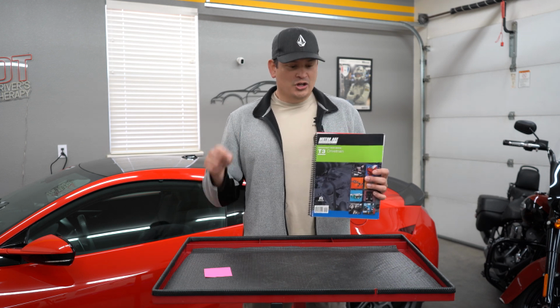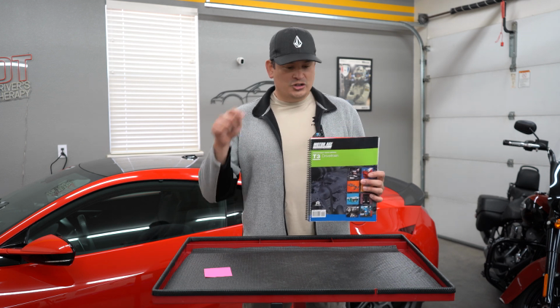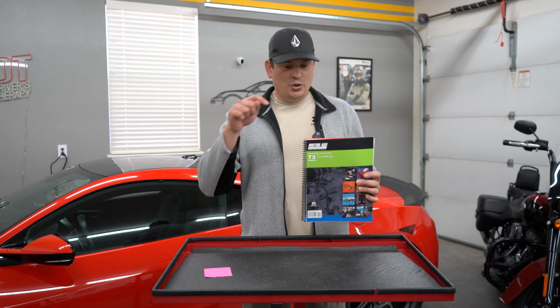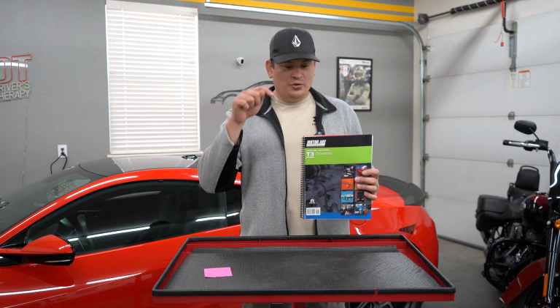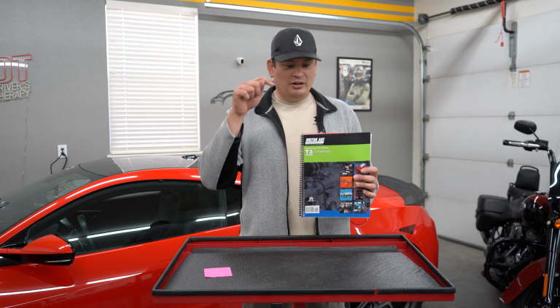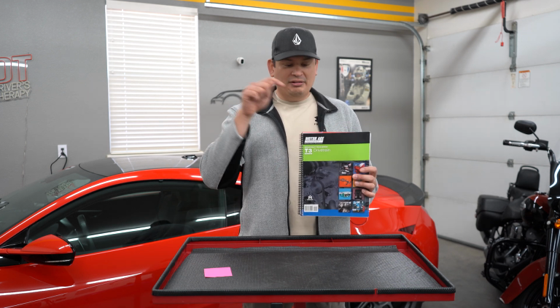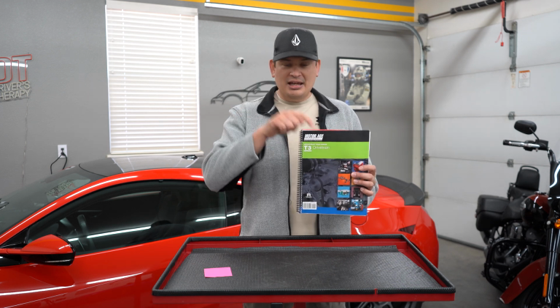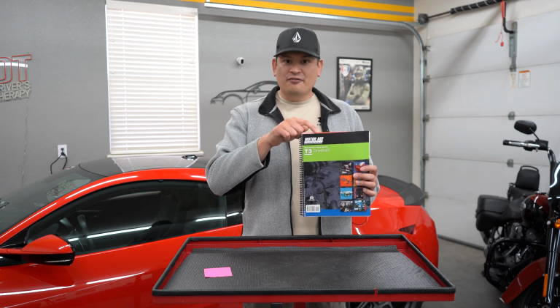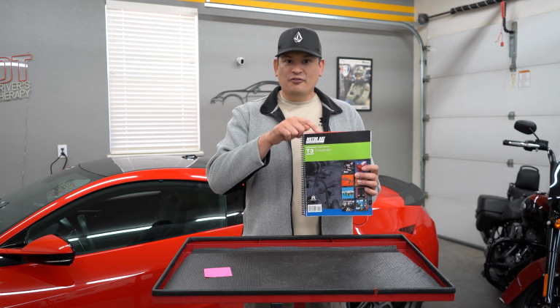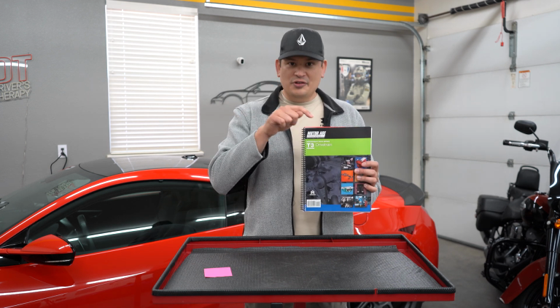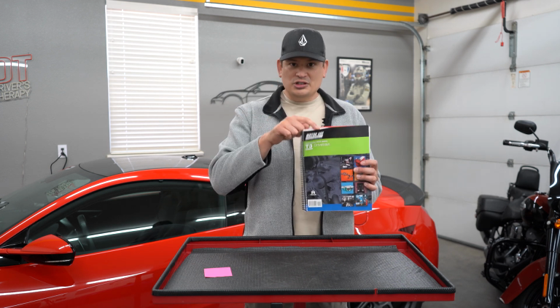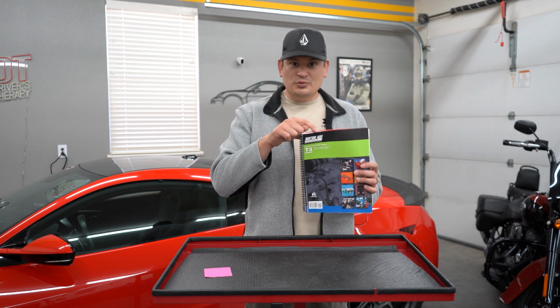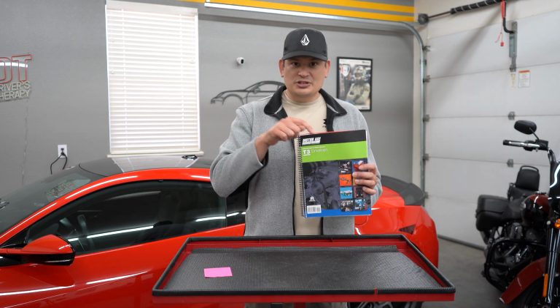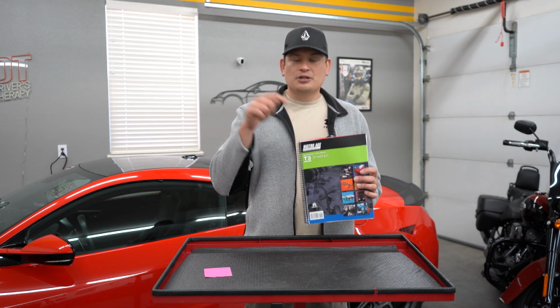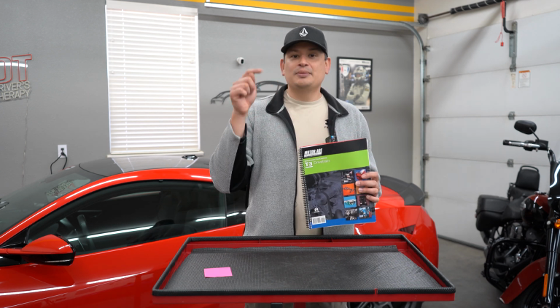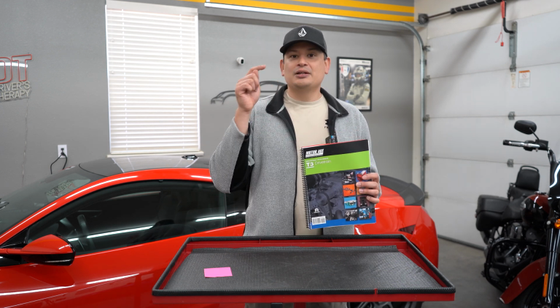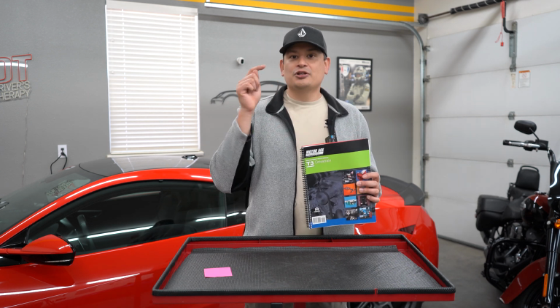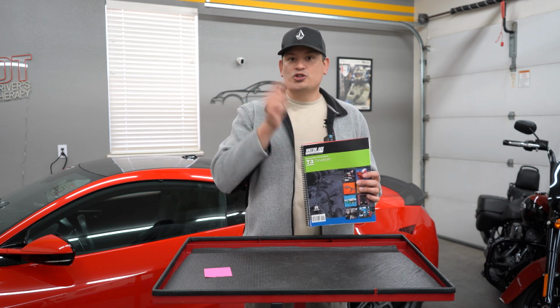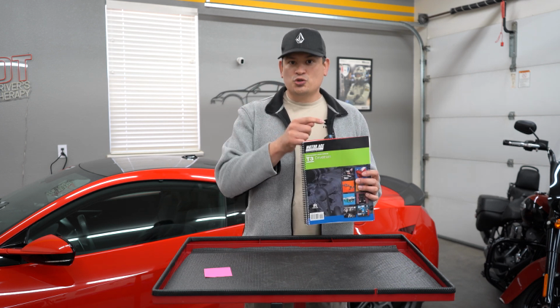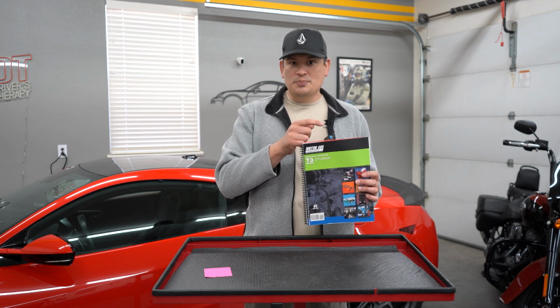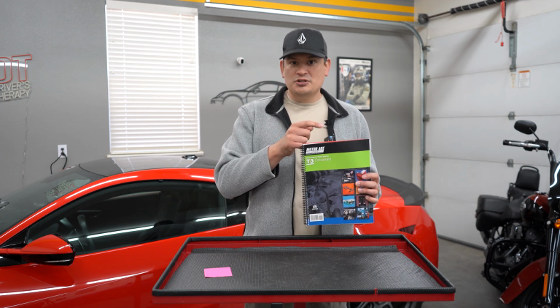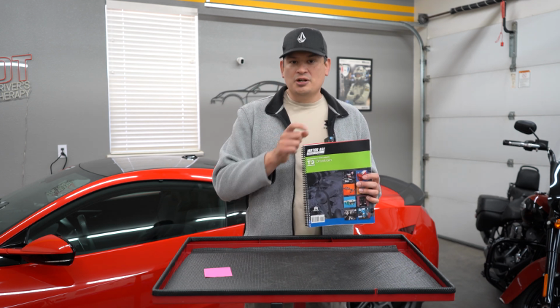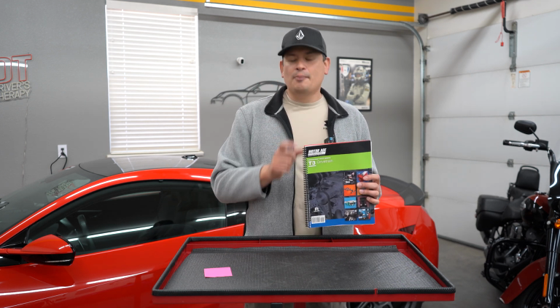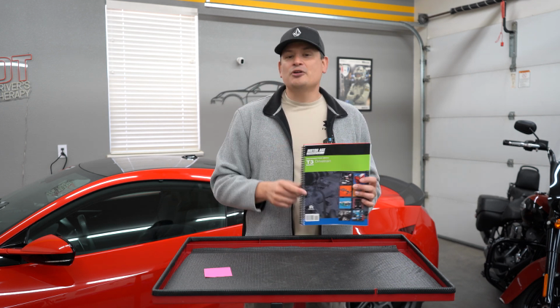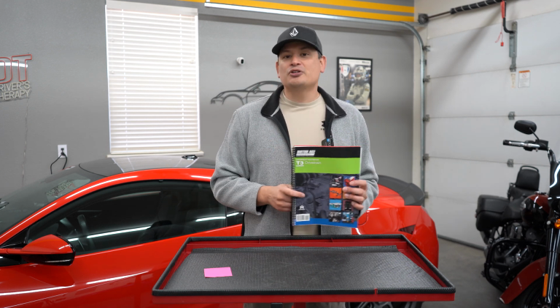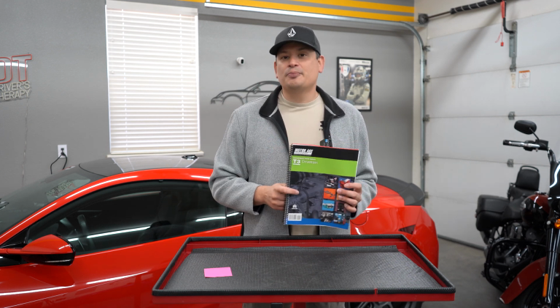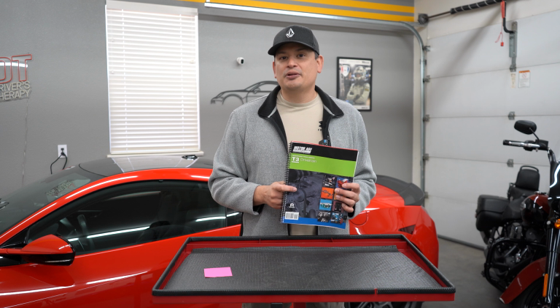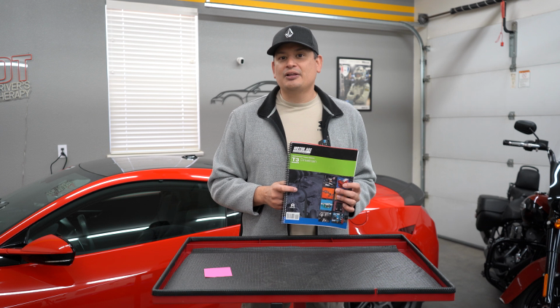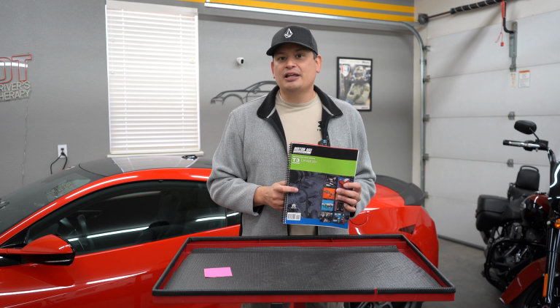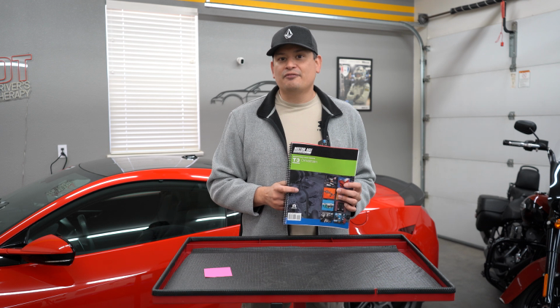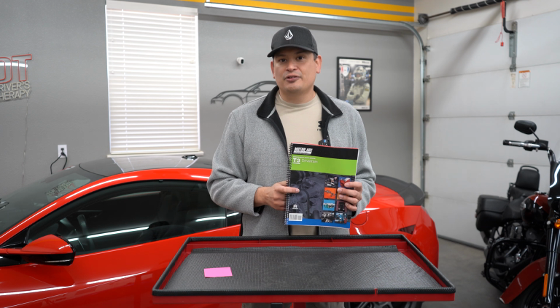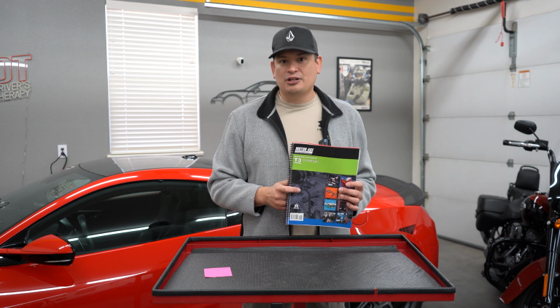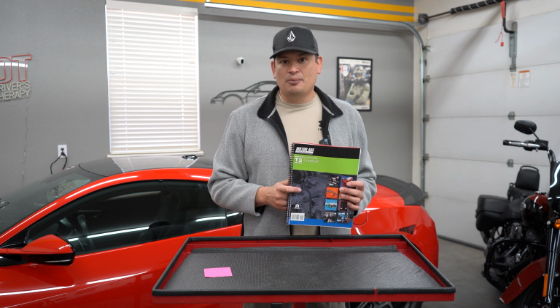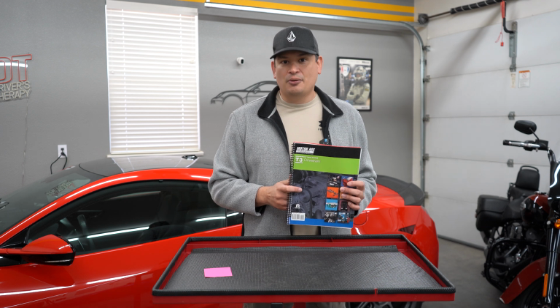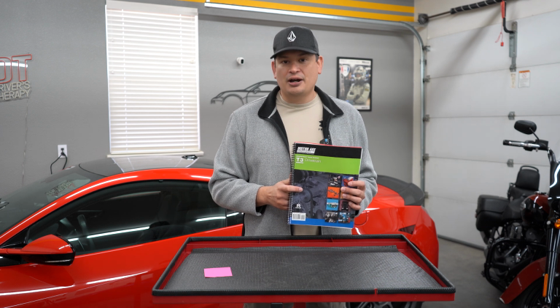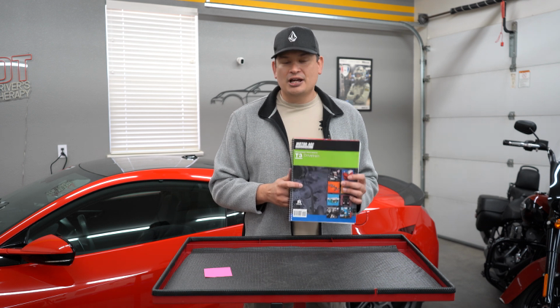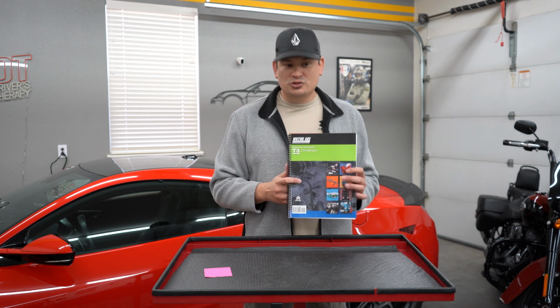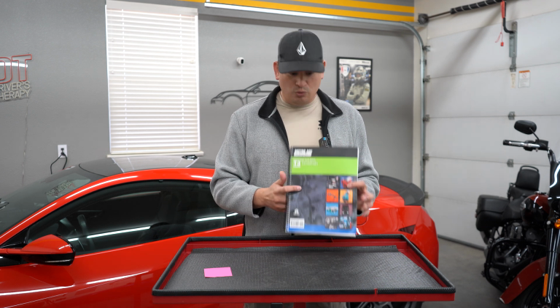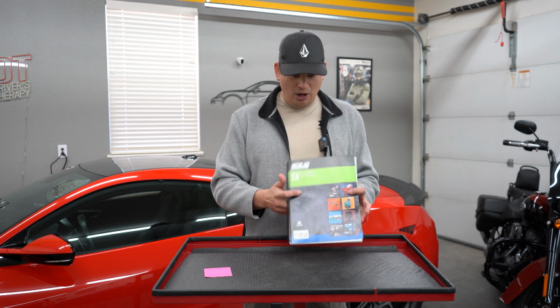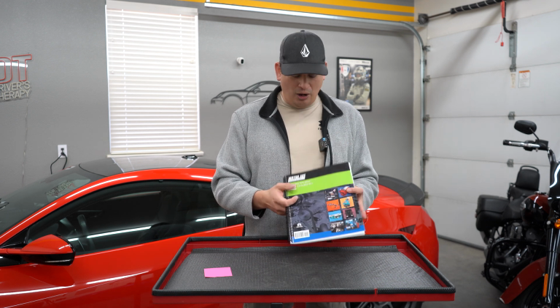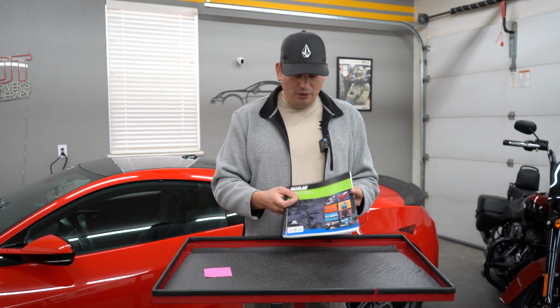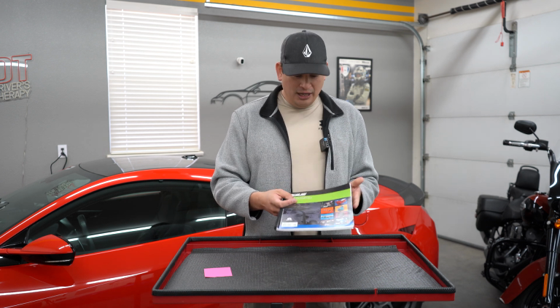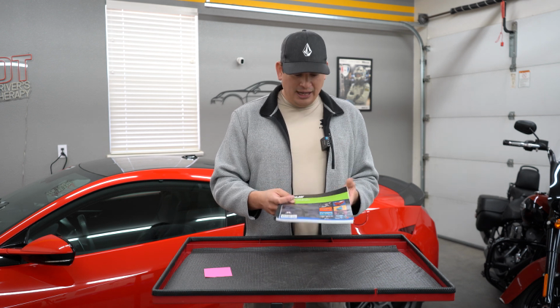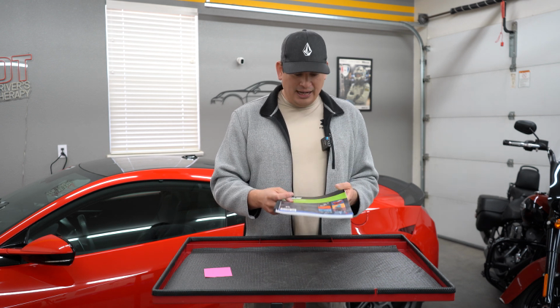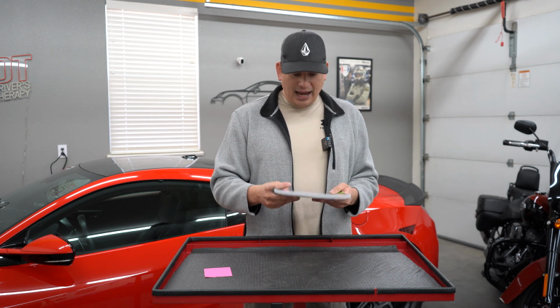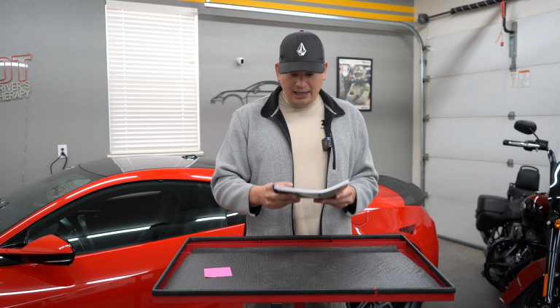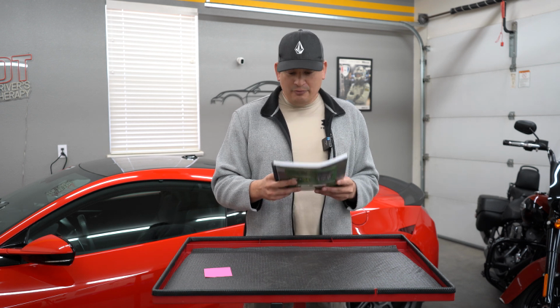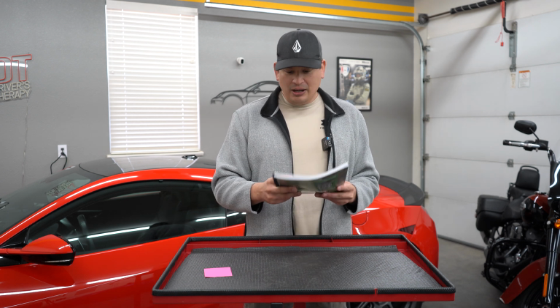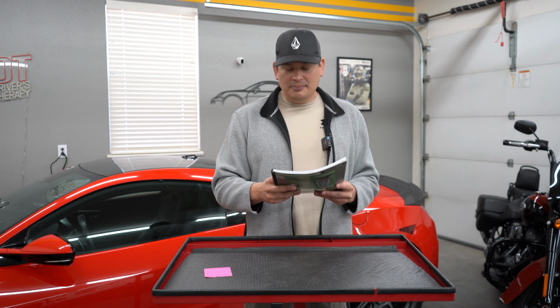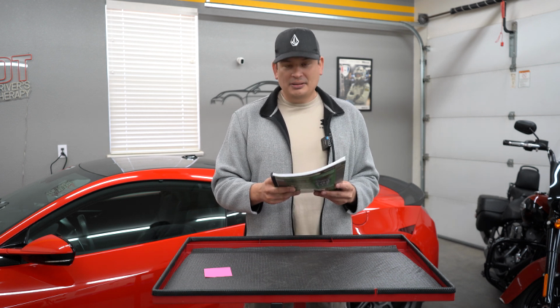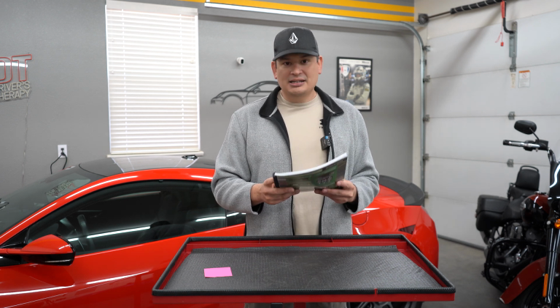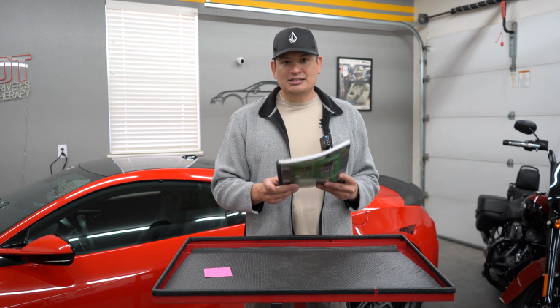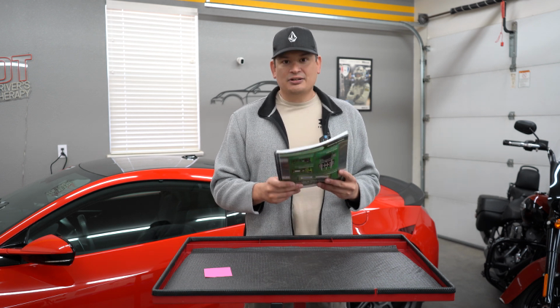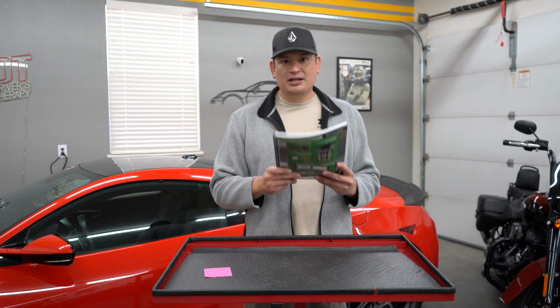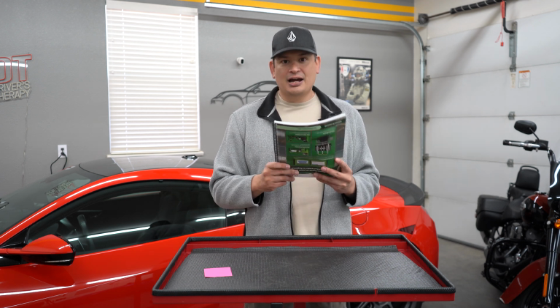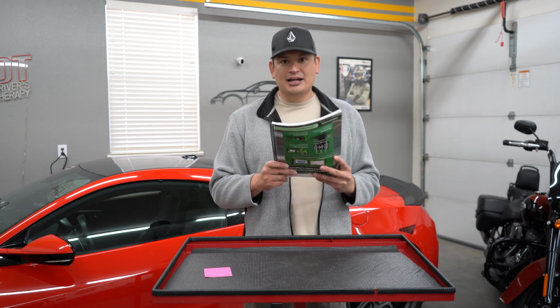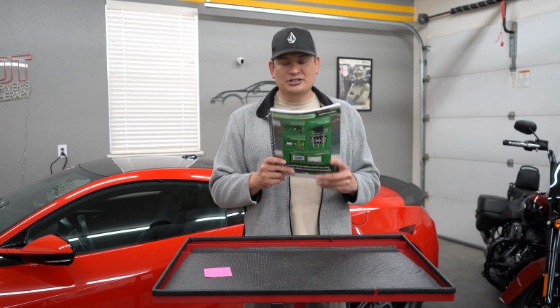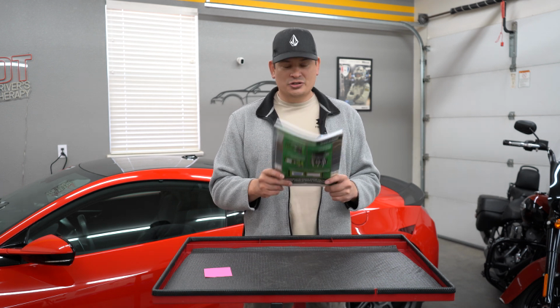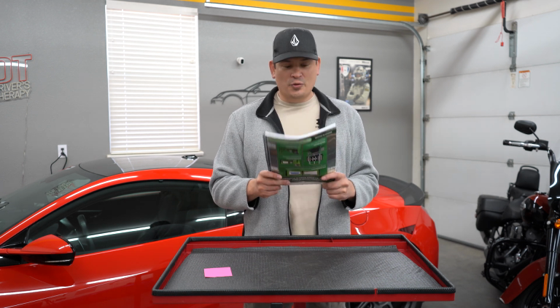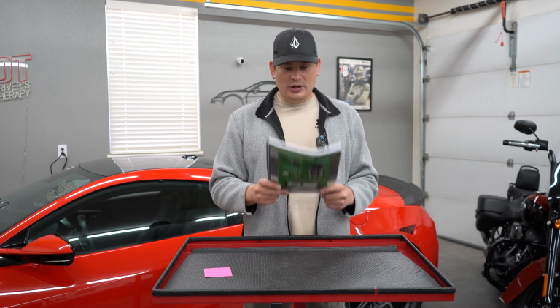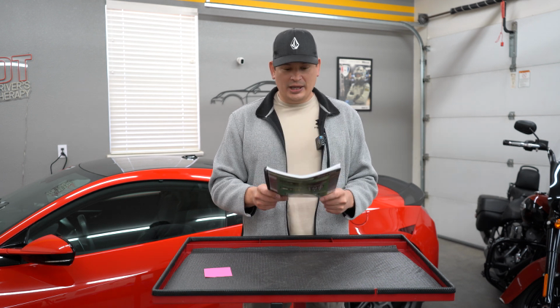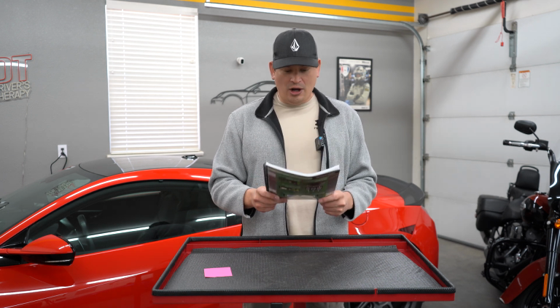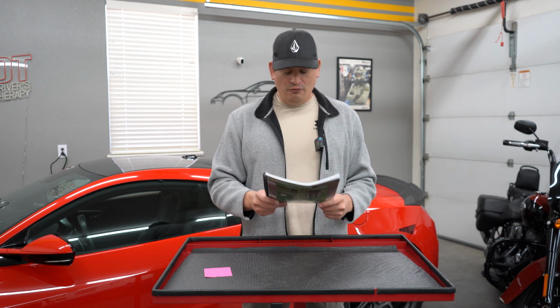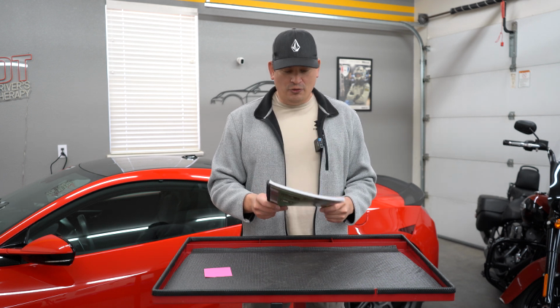The link for the Motor Age guide is going to be in the description. I'm also going to put the link for the Delmar as well. I highly recommend these study guides because they're really helpful.